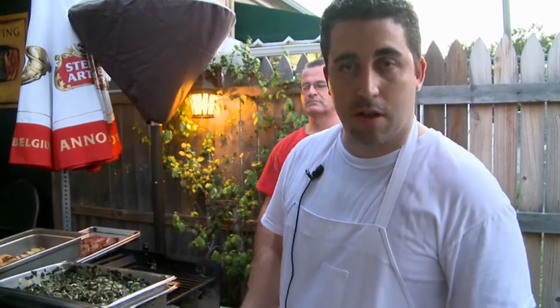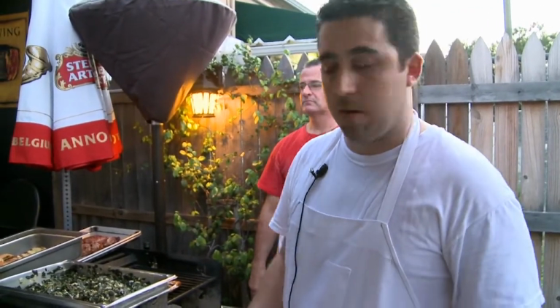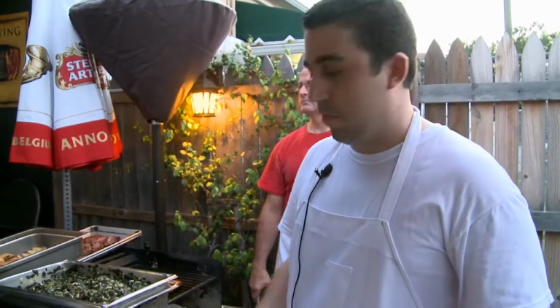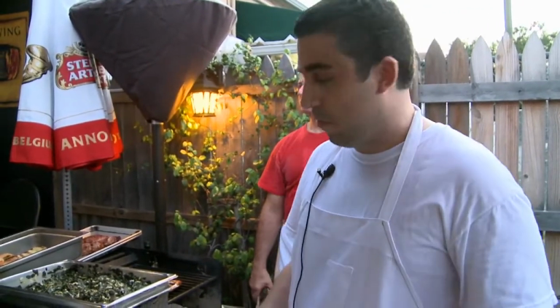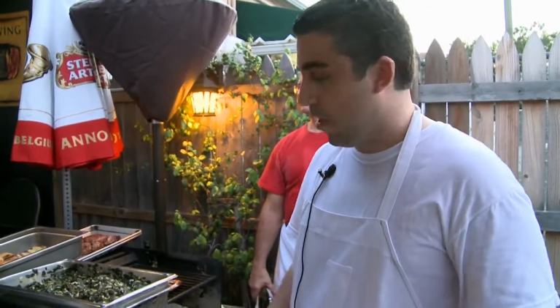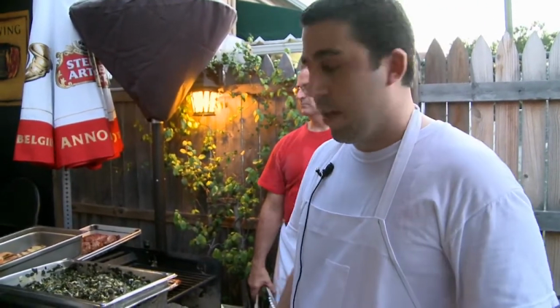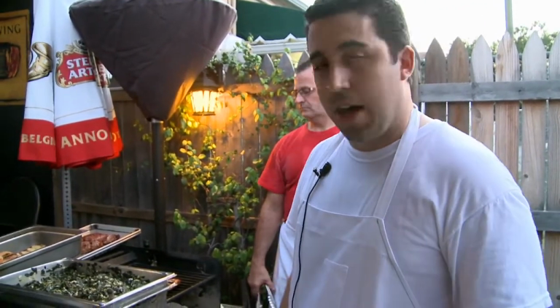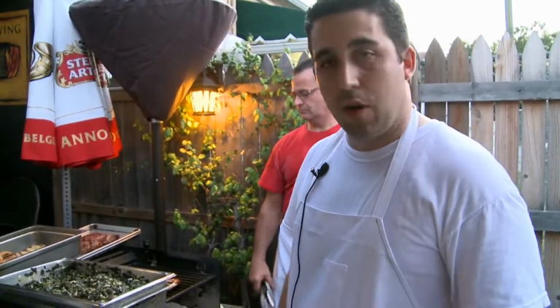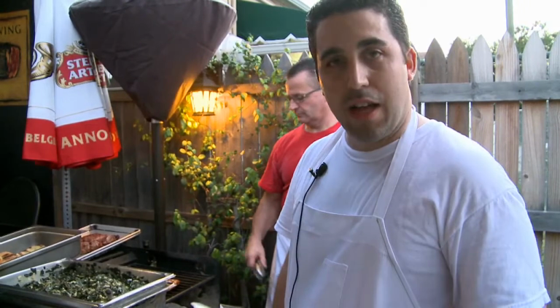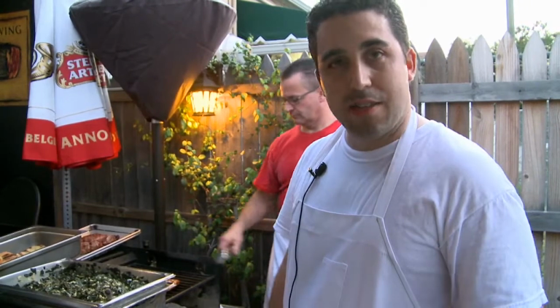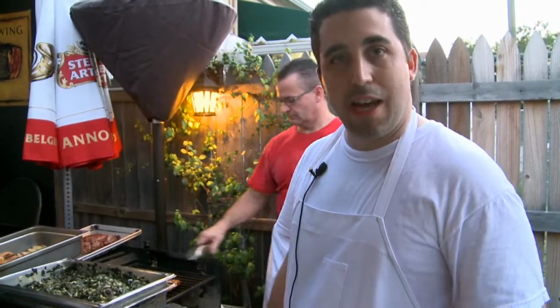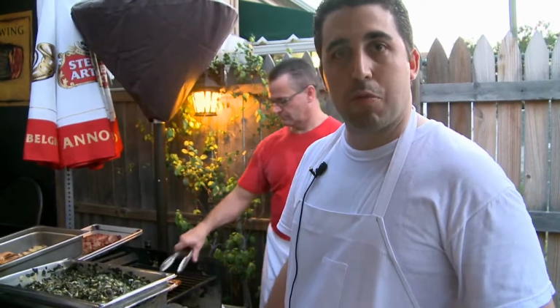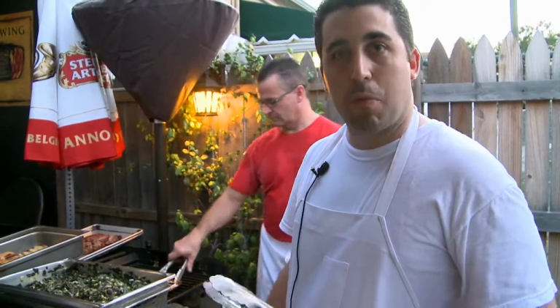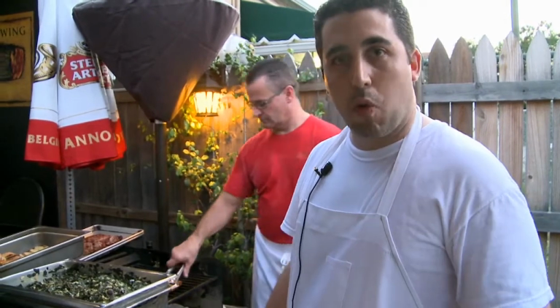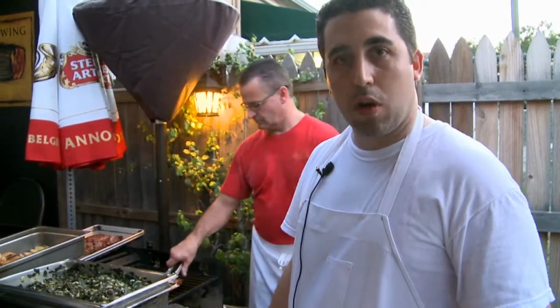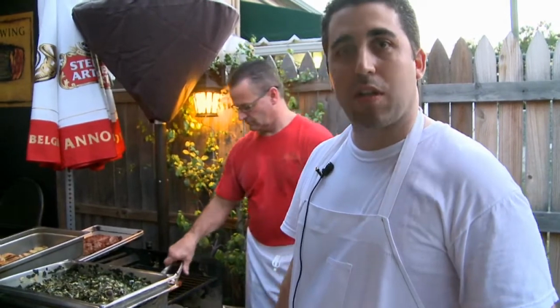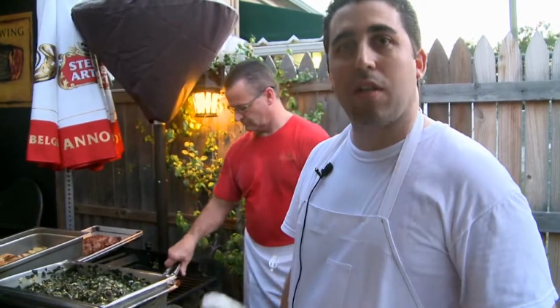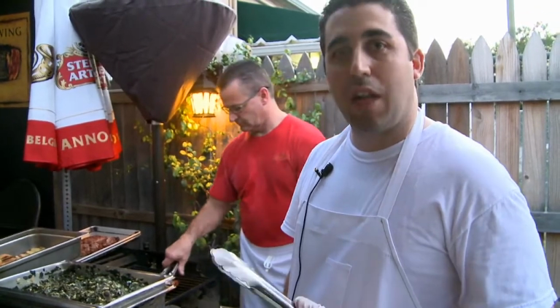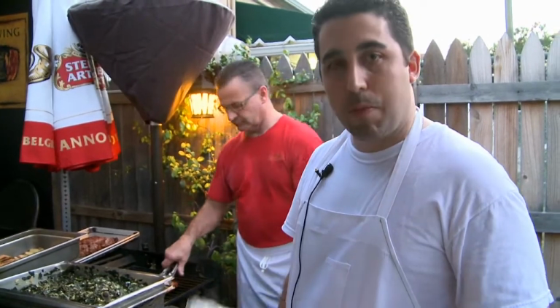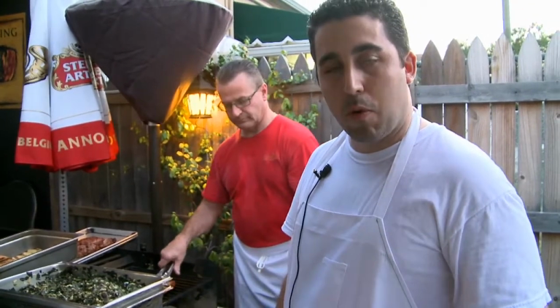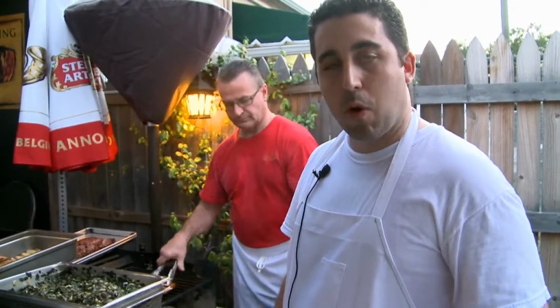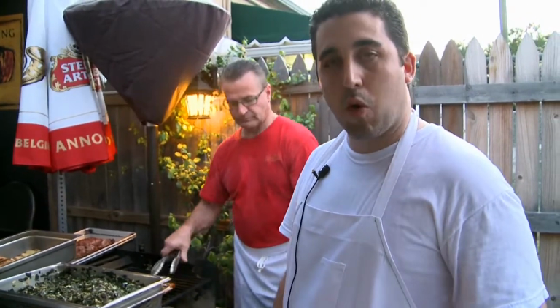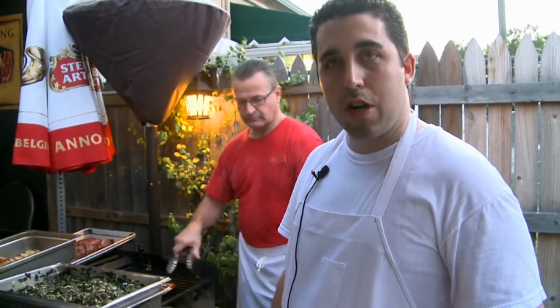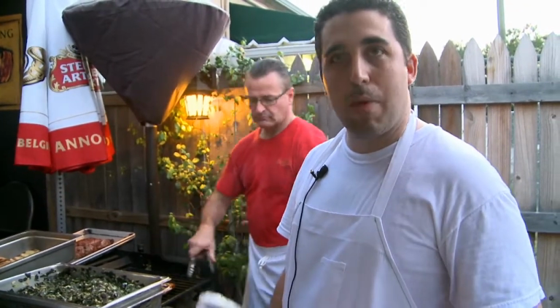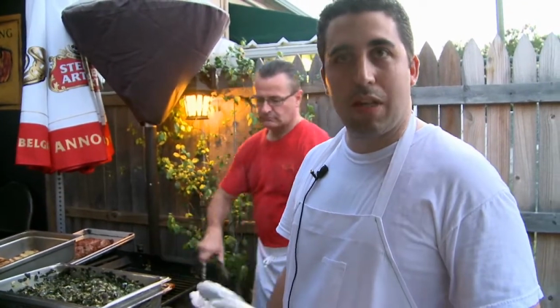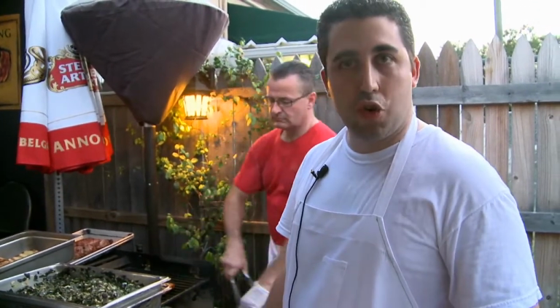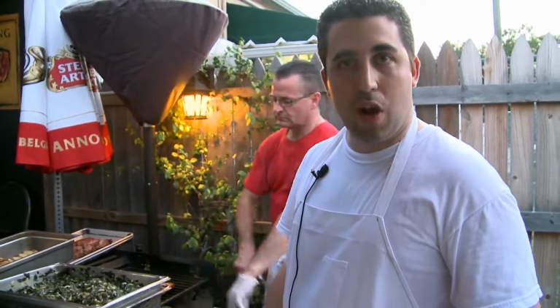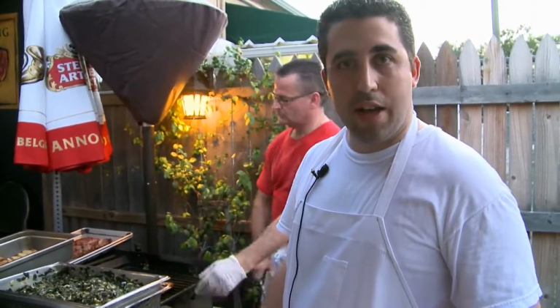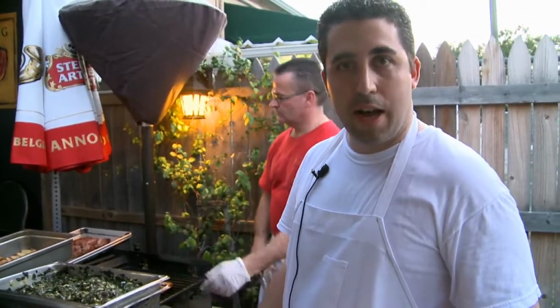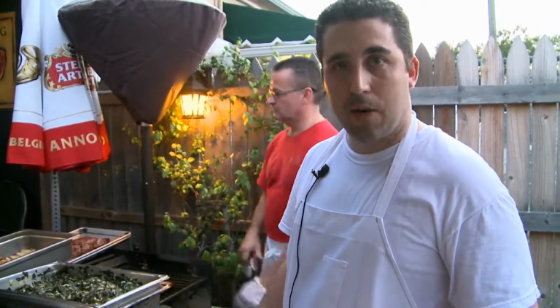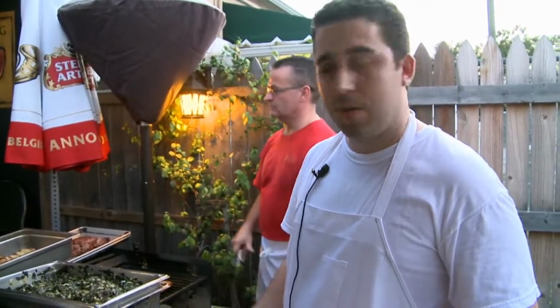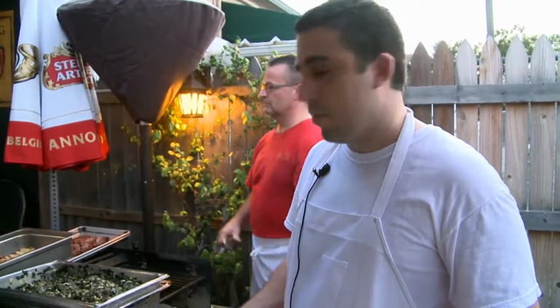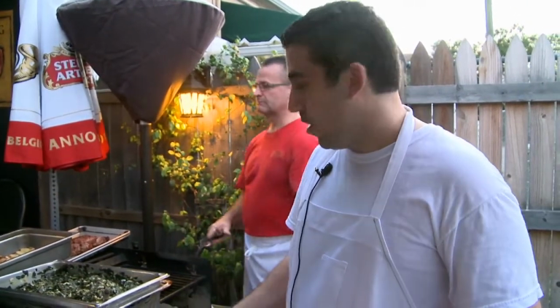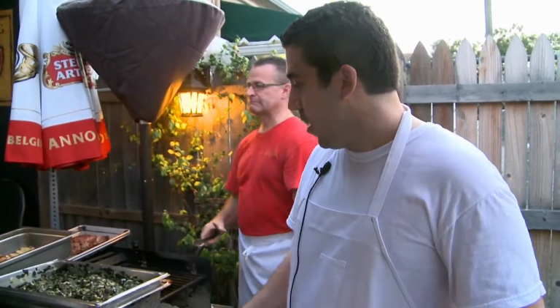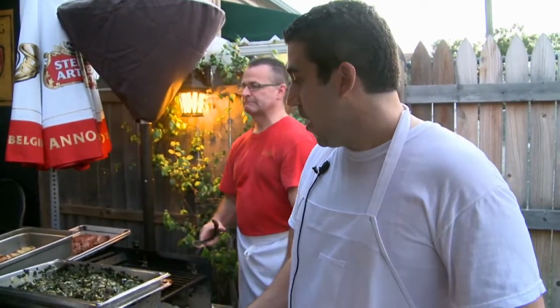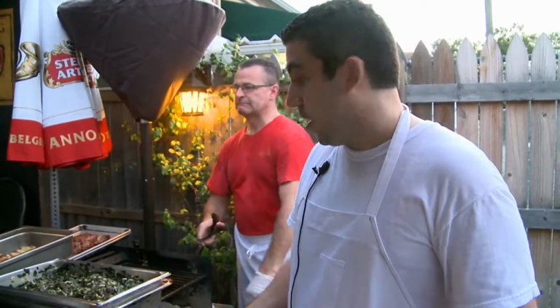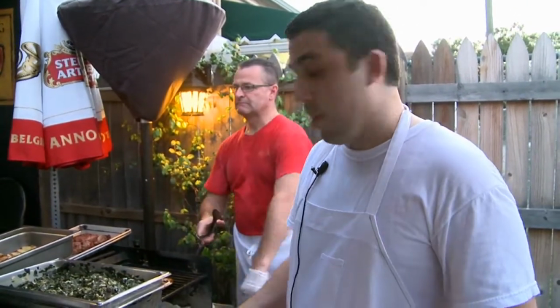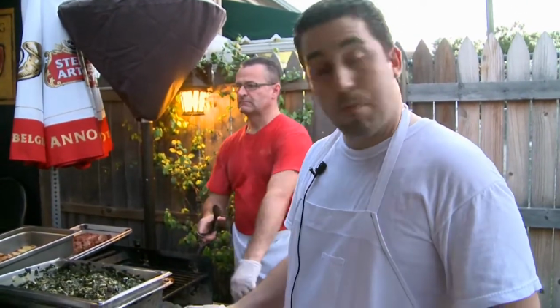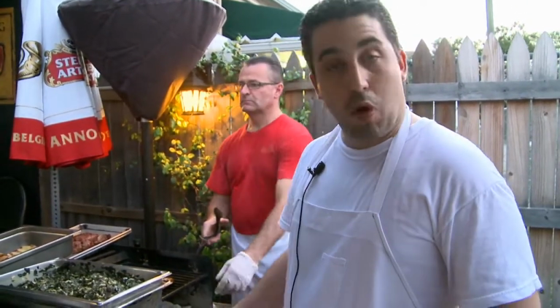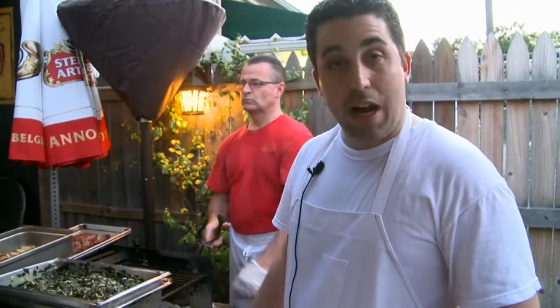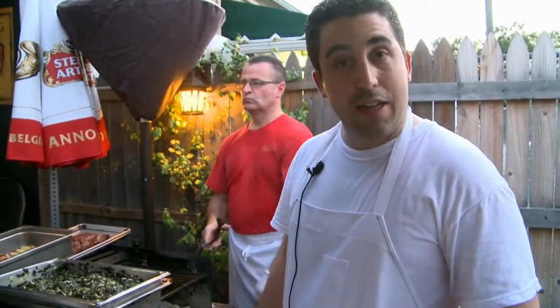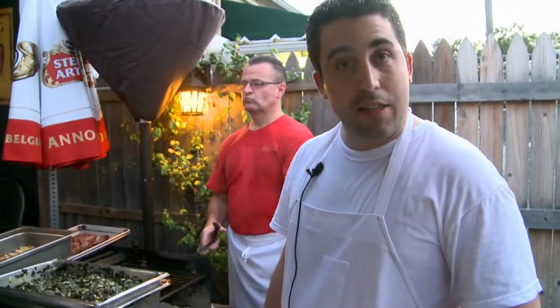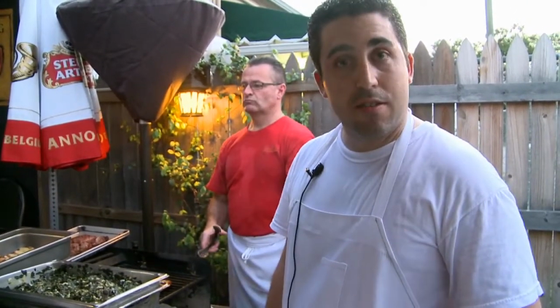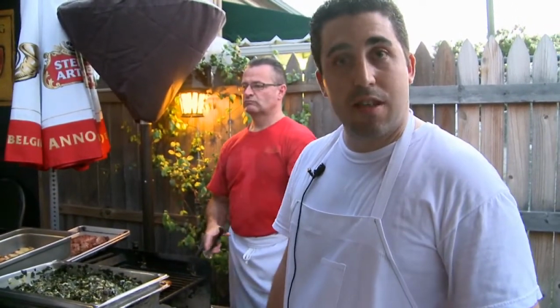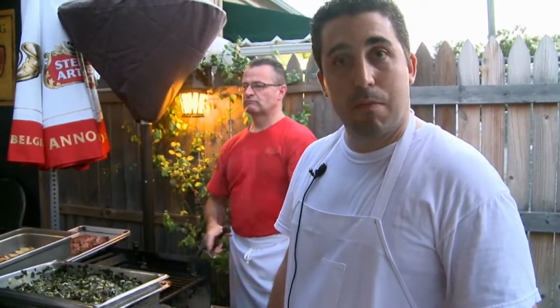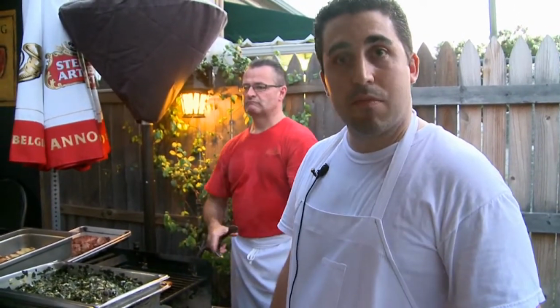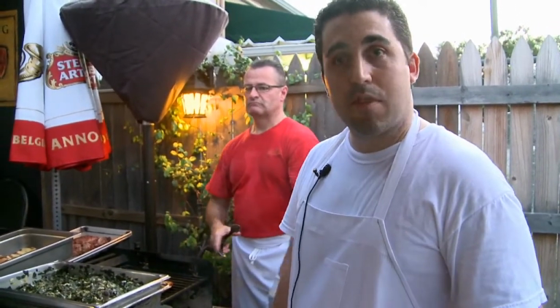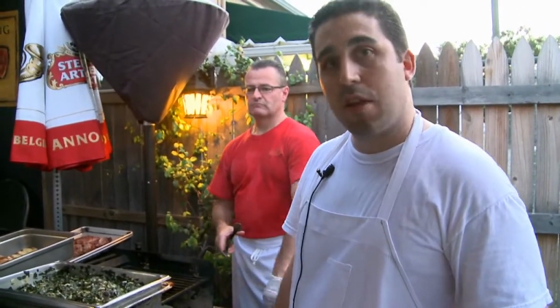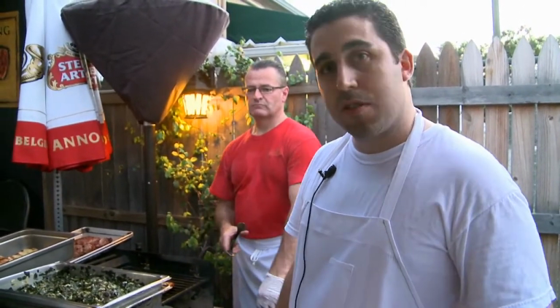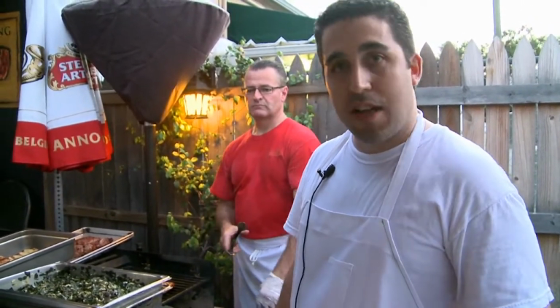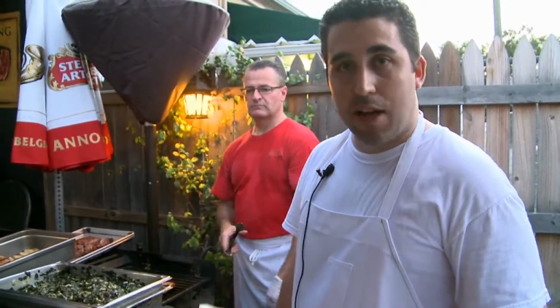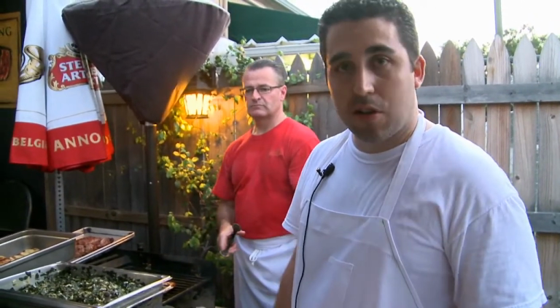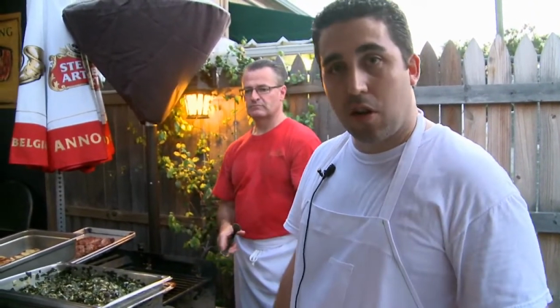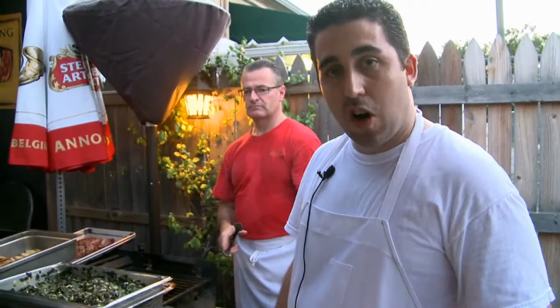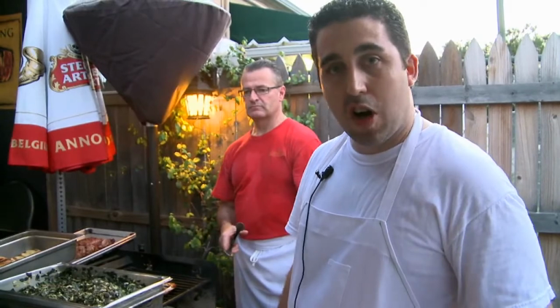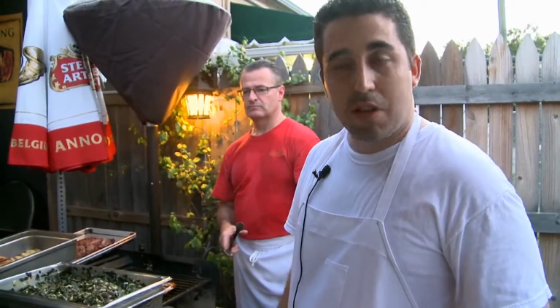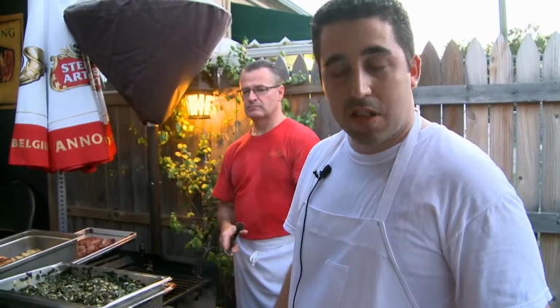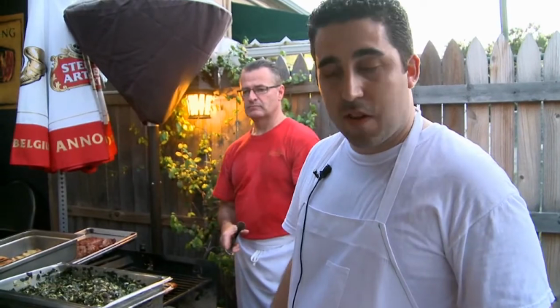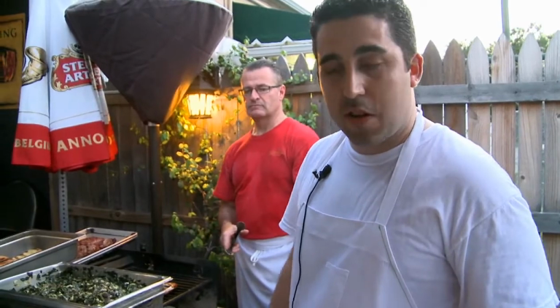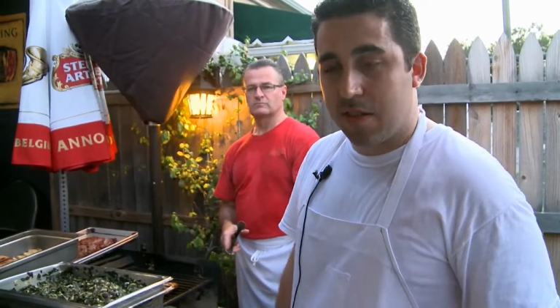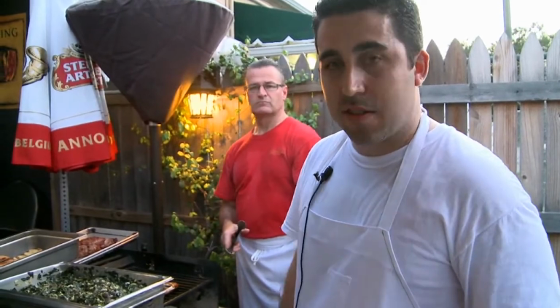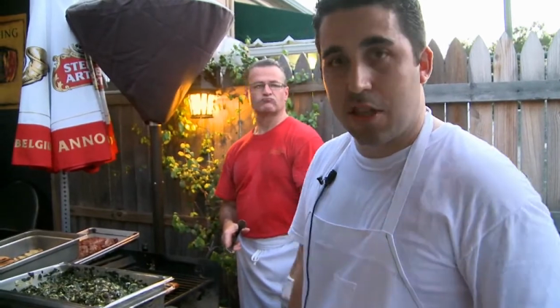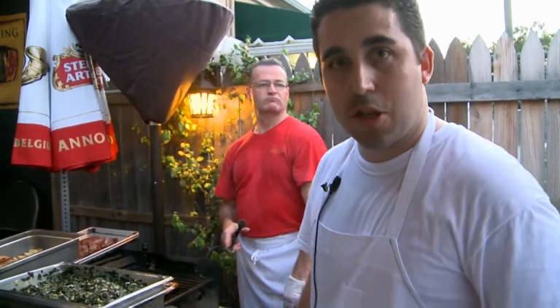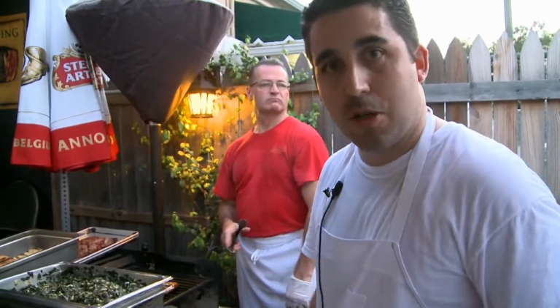A lot of times with pork, a lot of people are worried about it drying out. And brining is something — it sounds a little hard, but it's very easy to do.